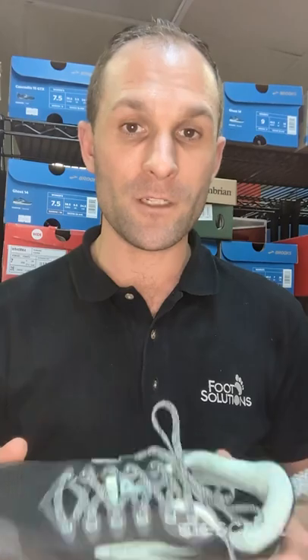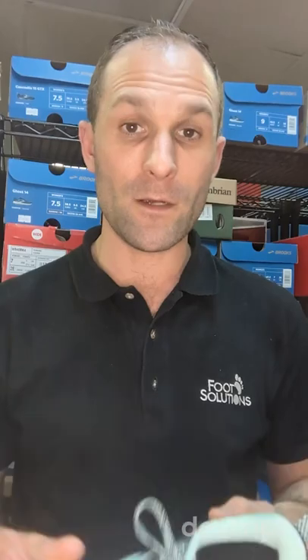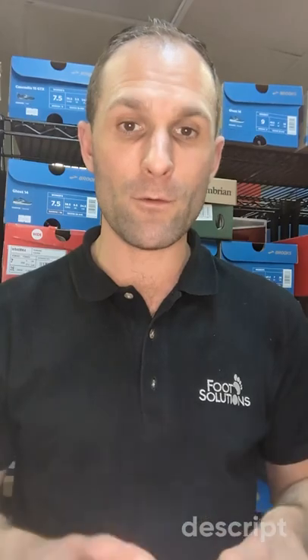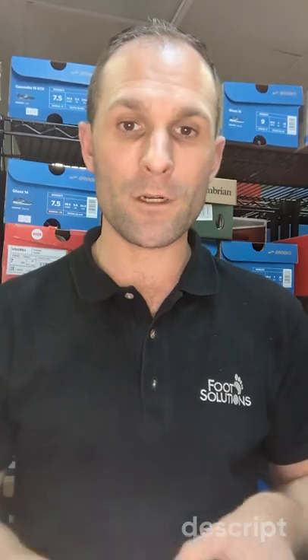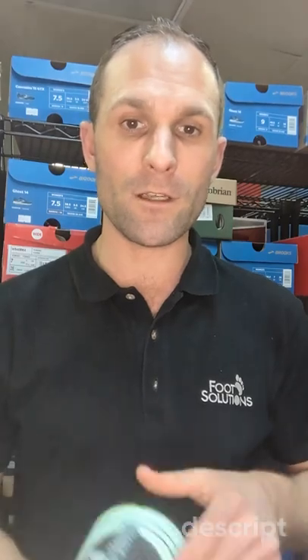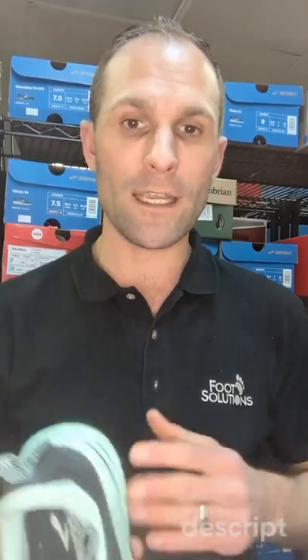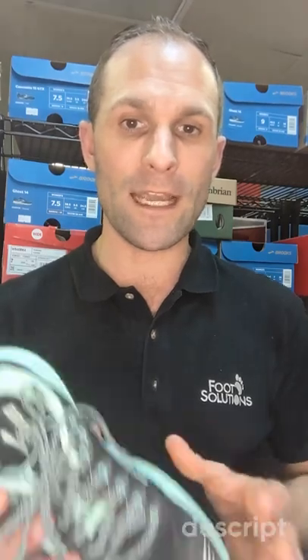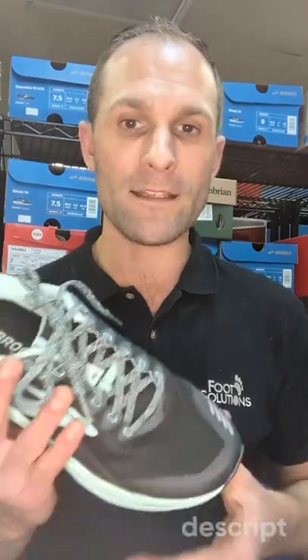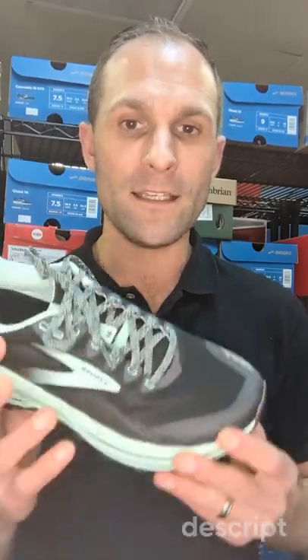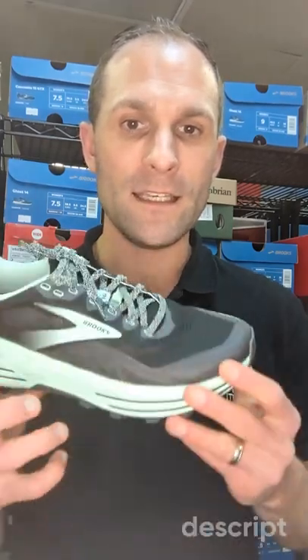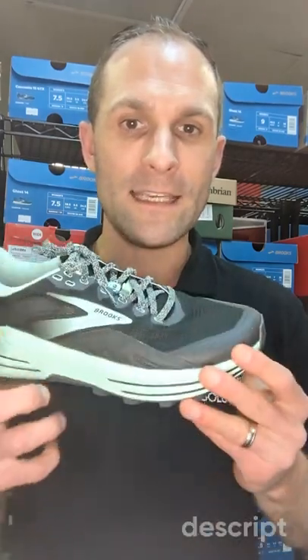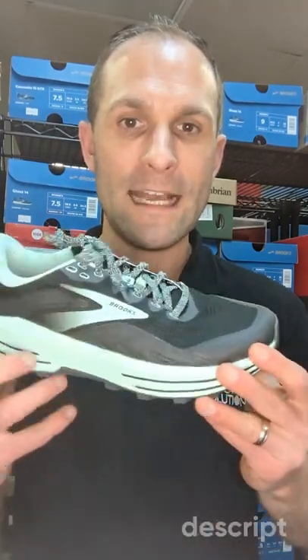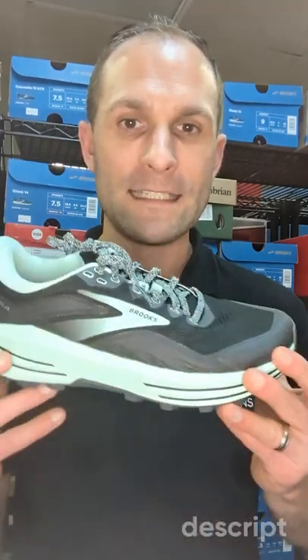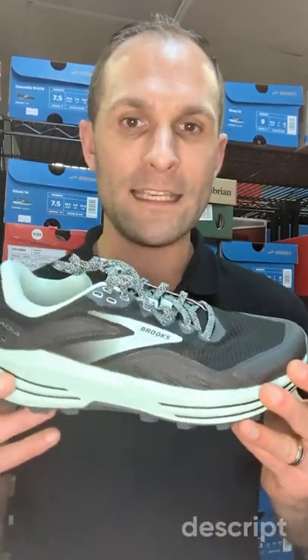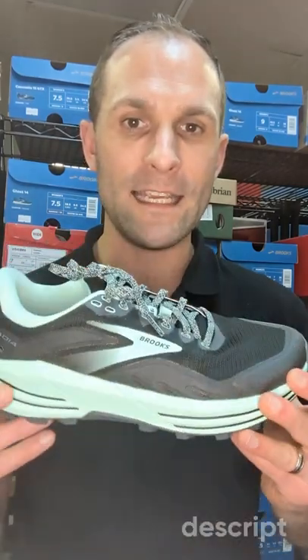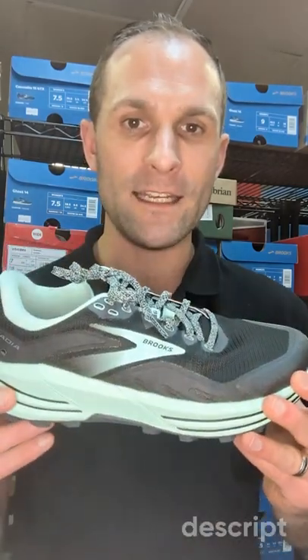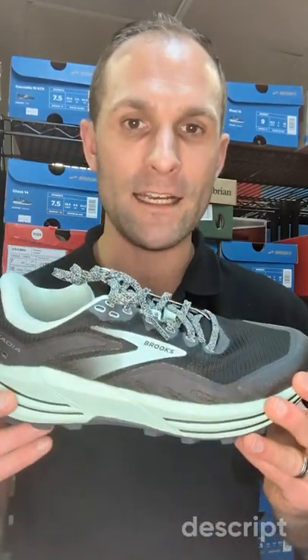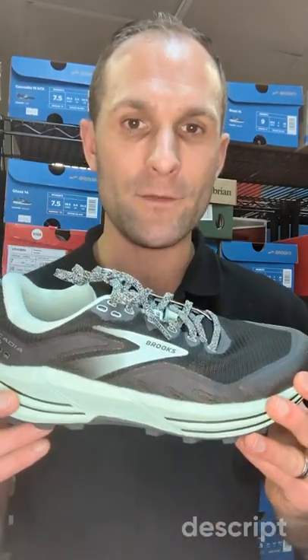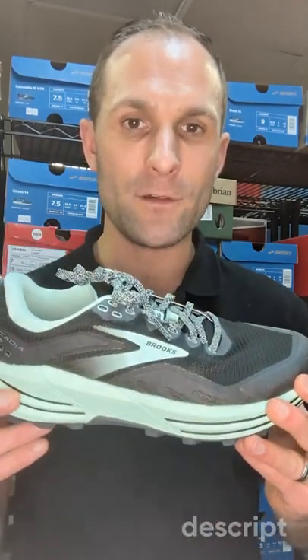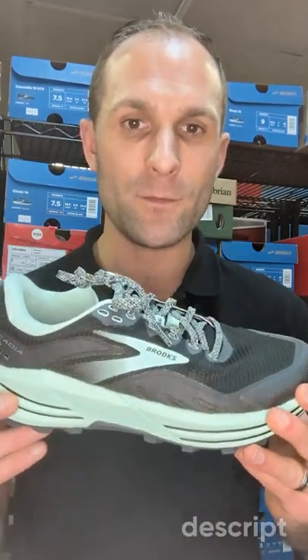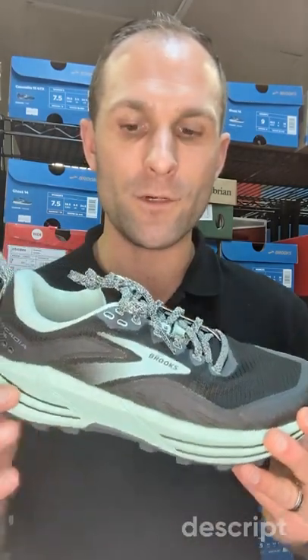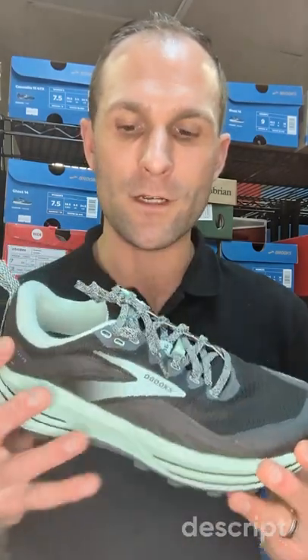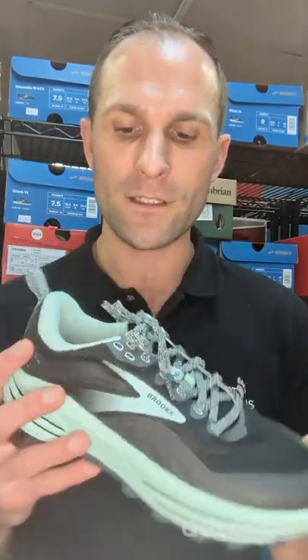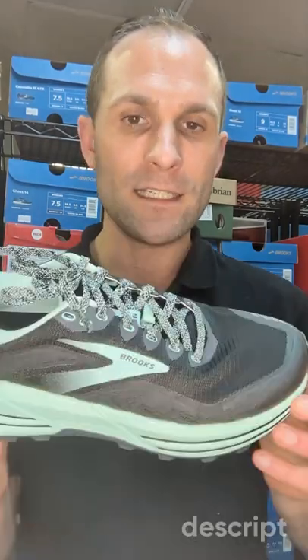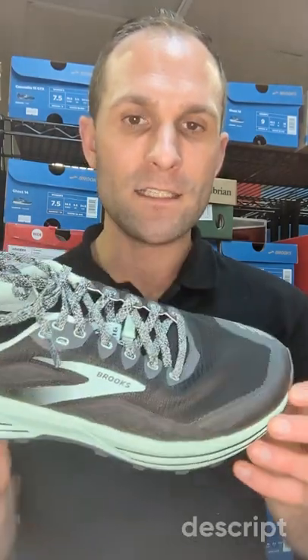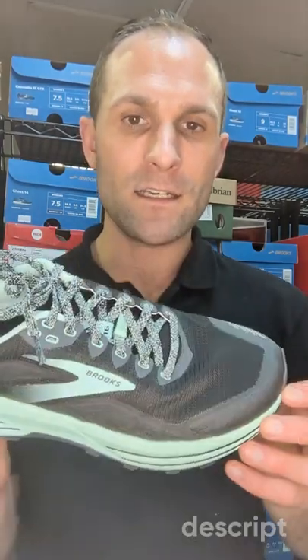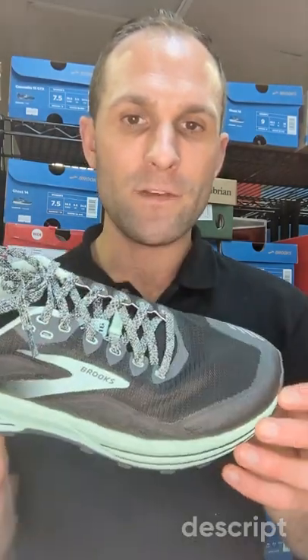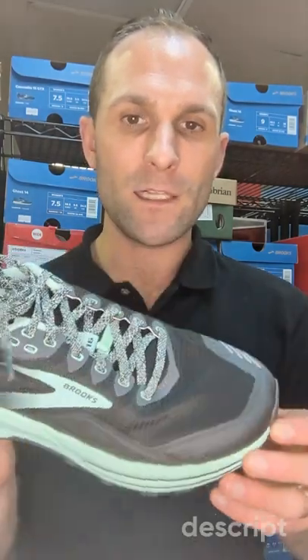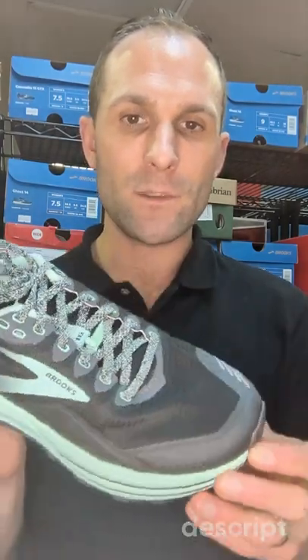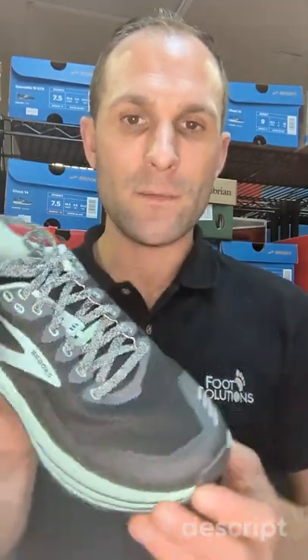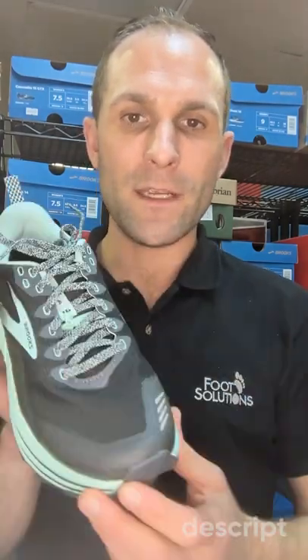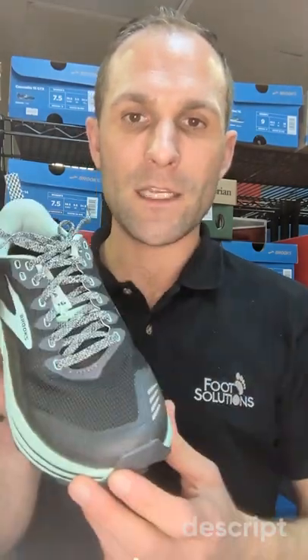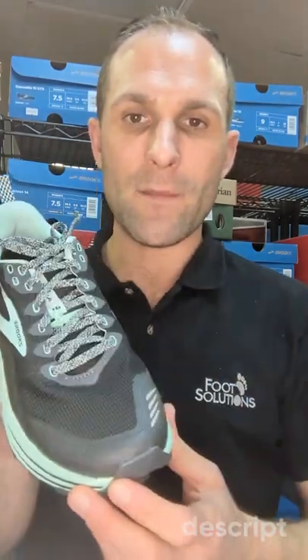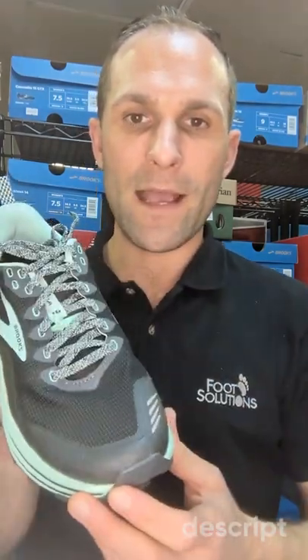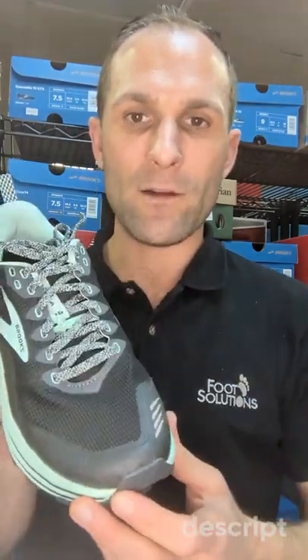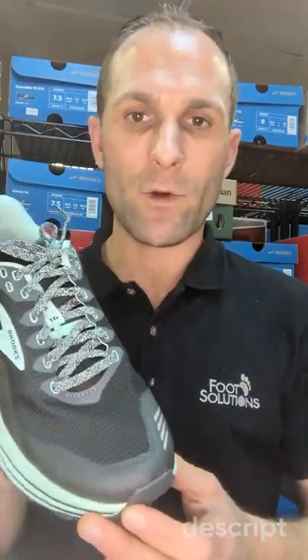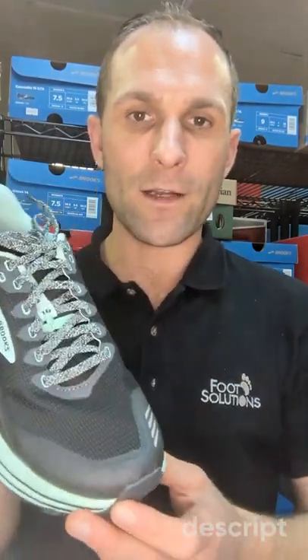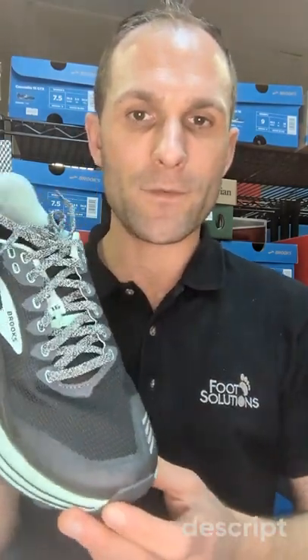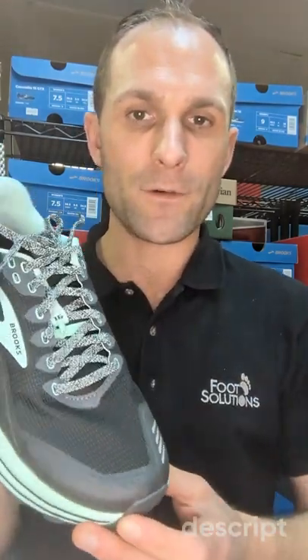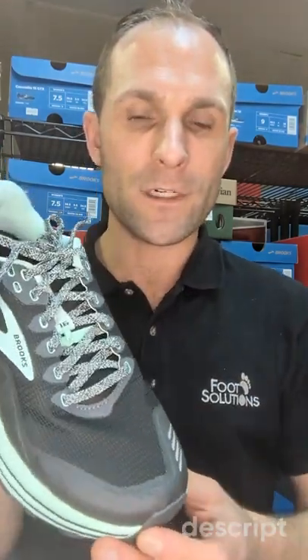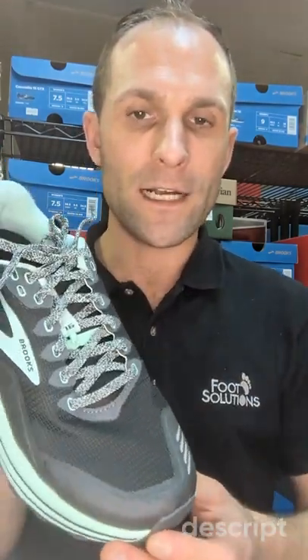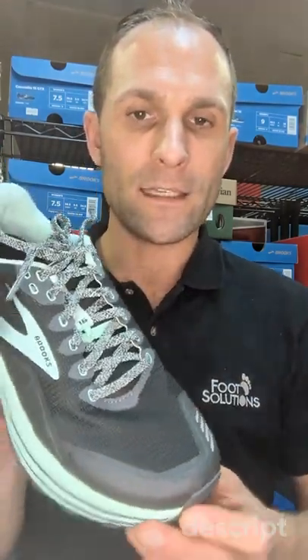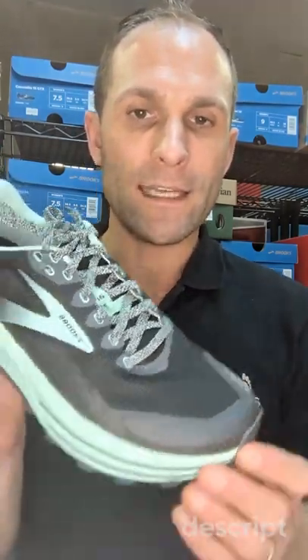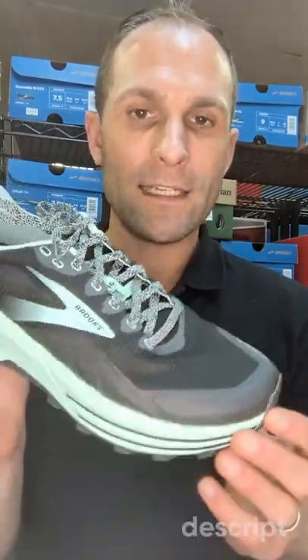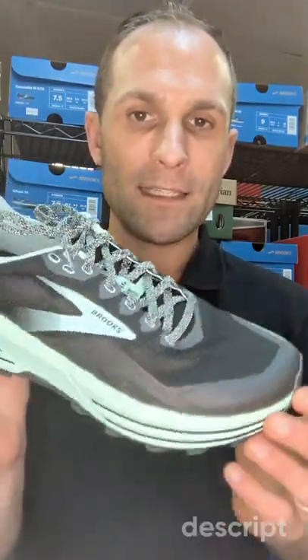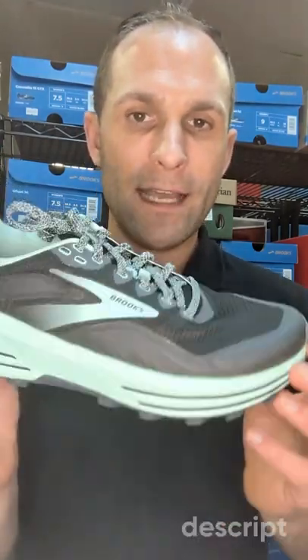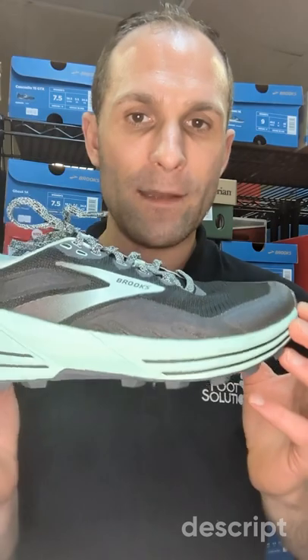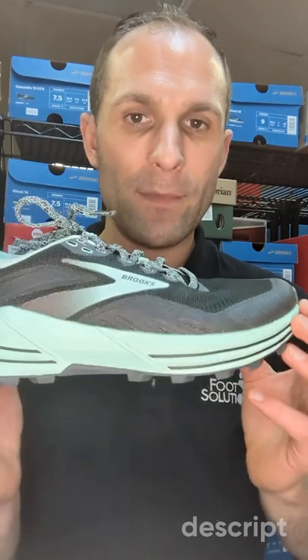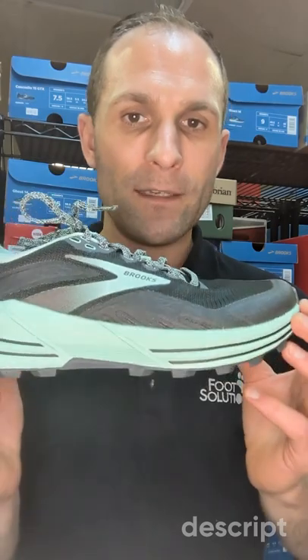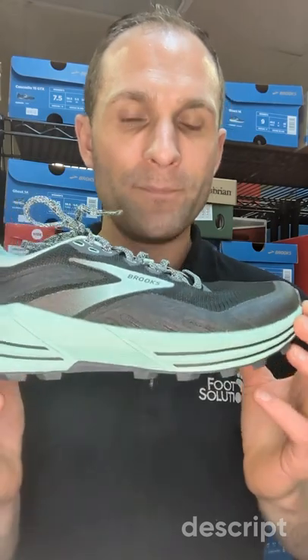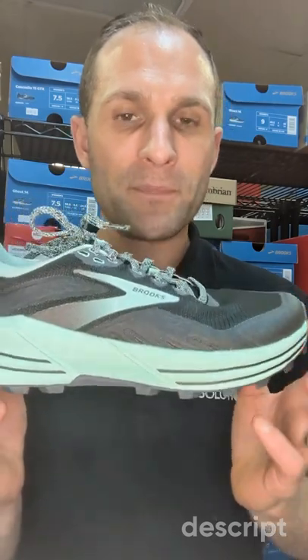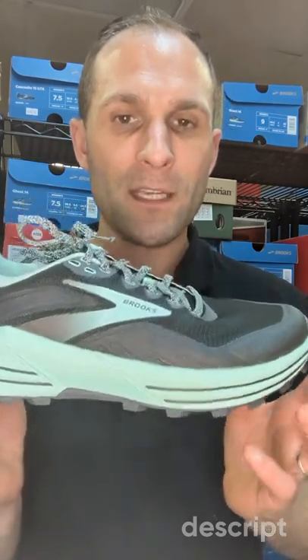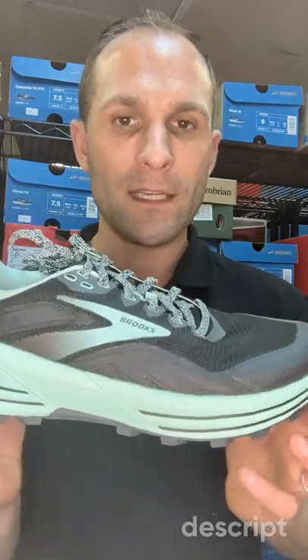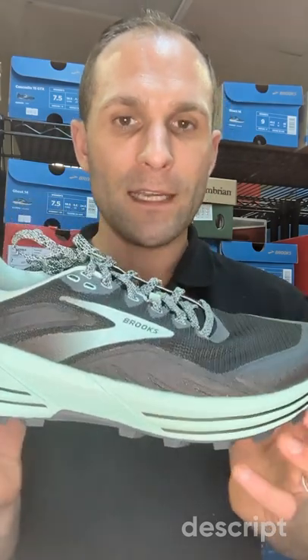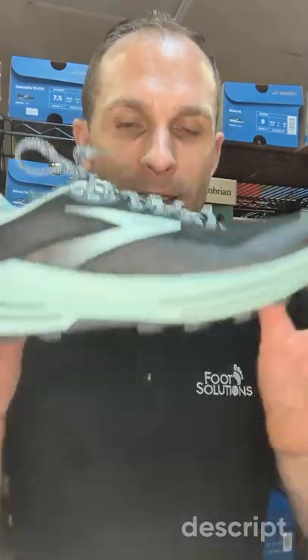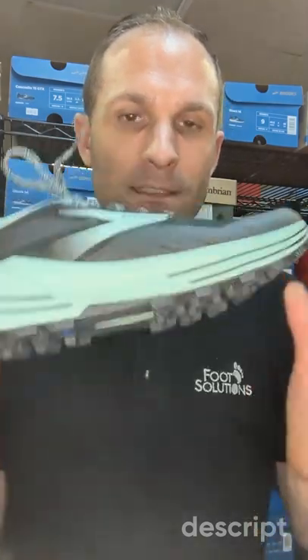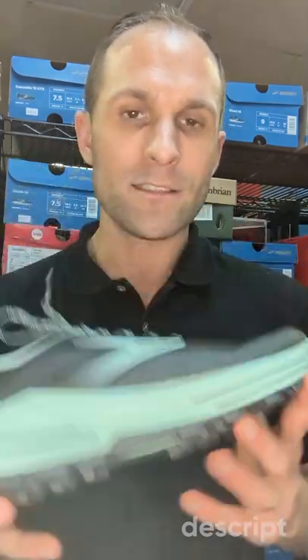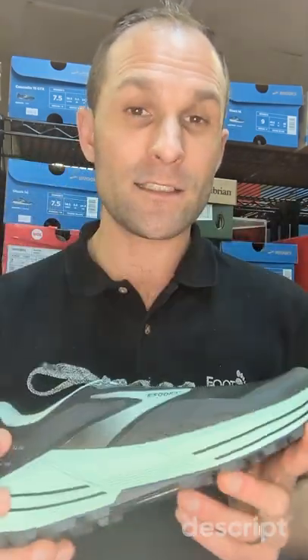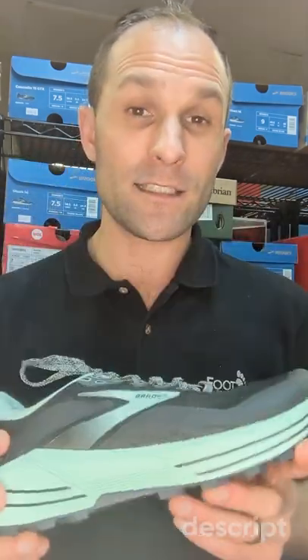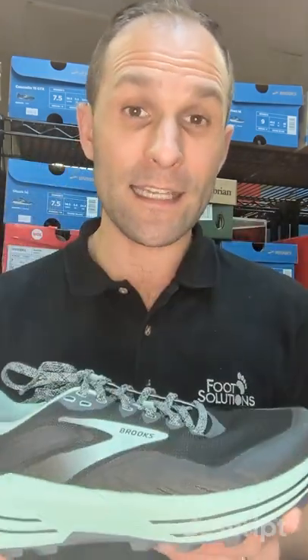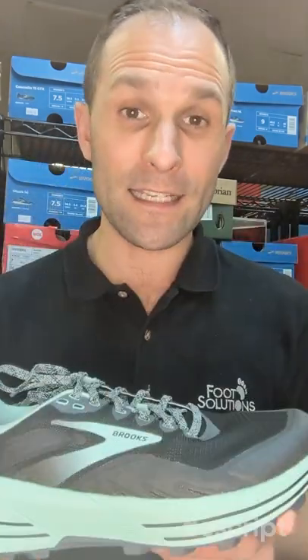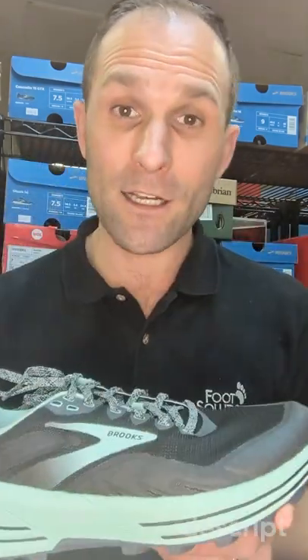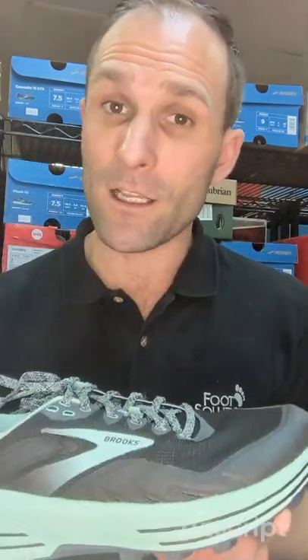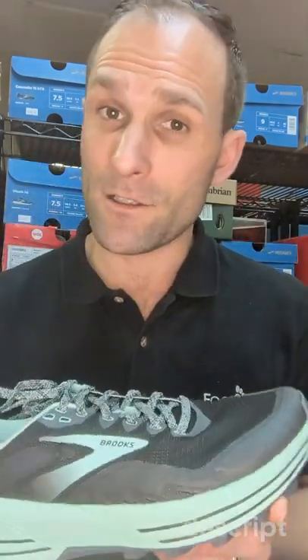Today we want to look at the Cascadia from Brooks. This is available in medium and wide for ladies and men in select colors.